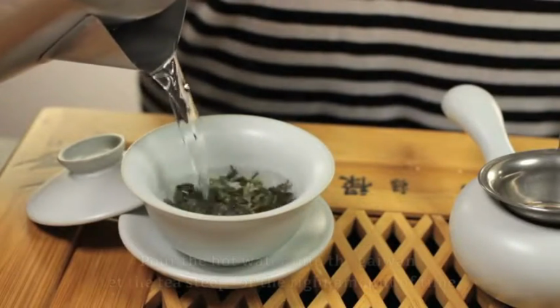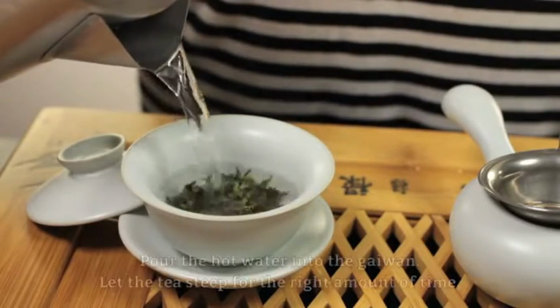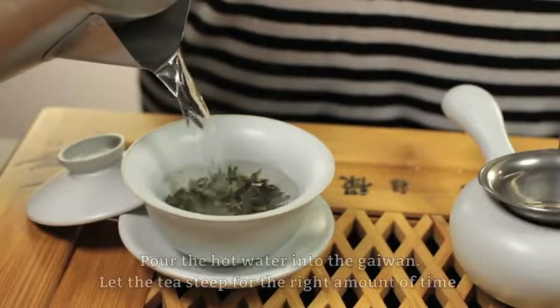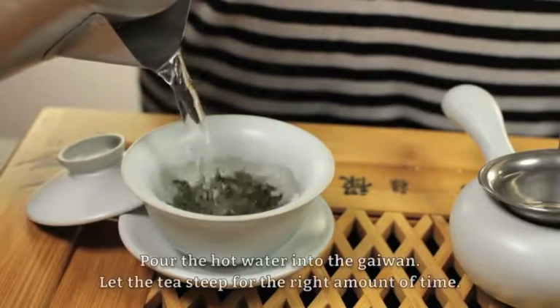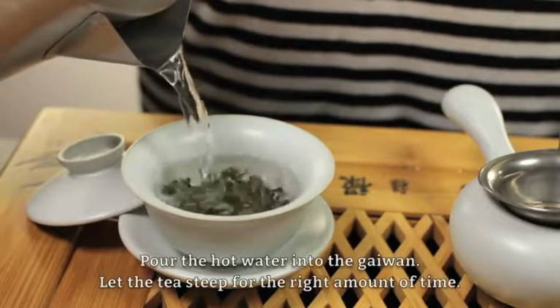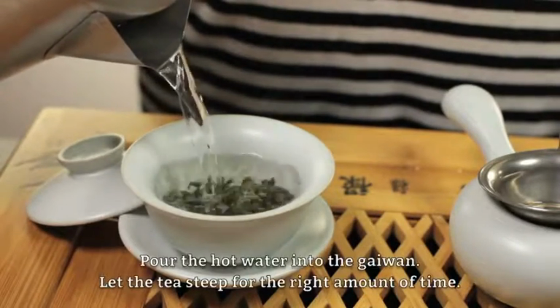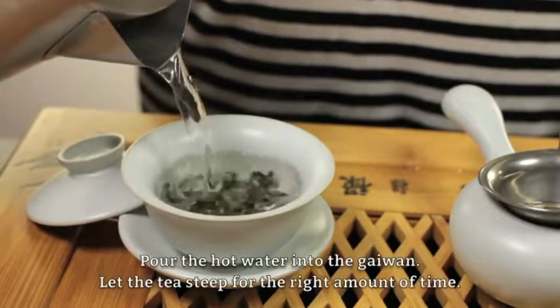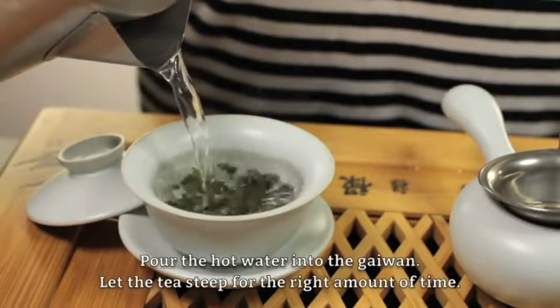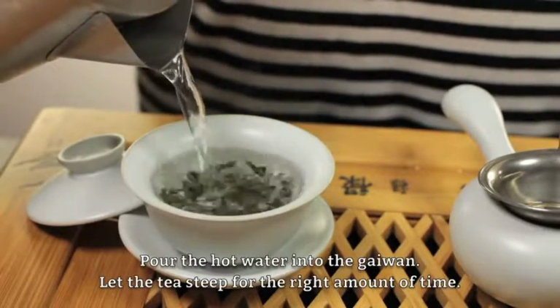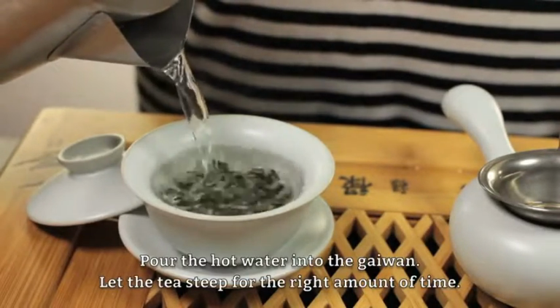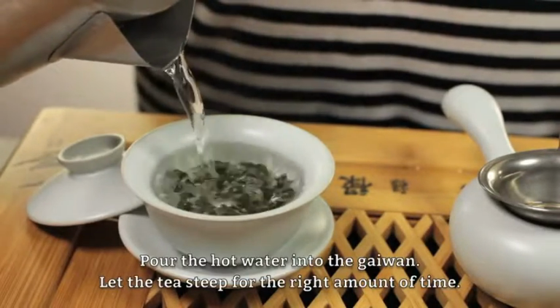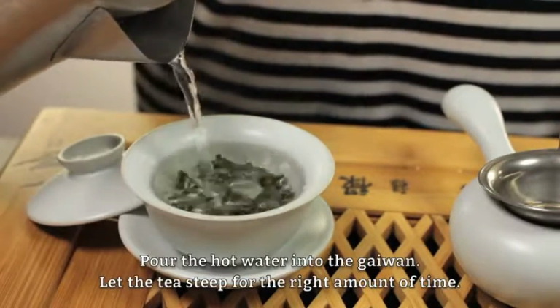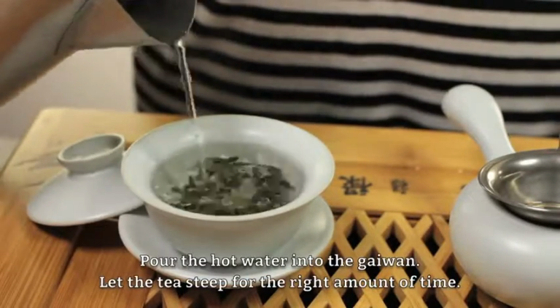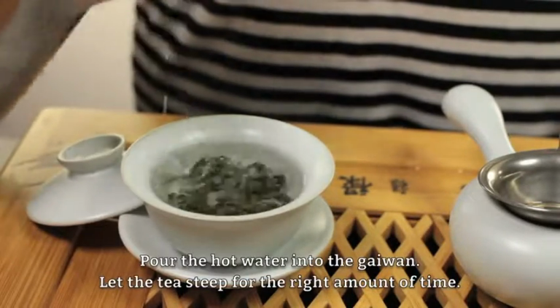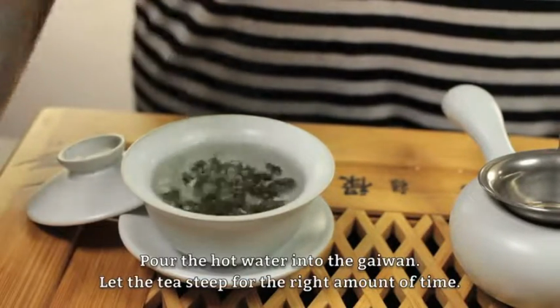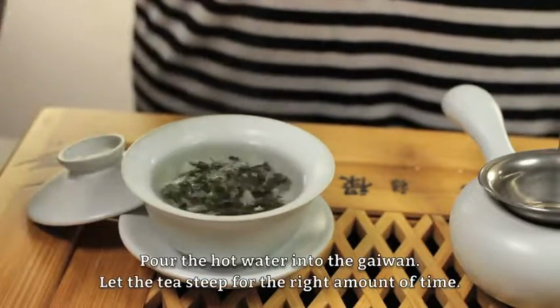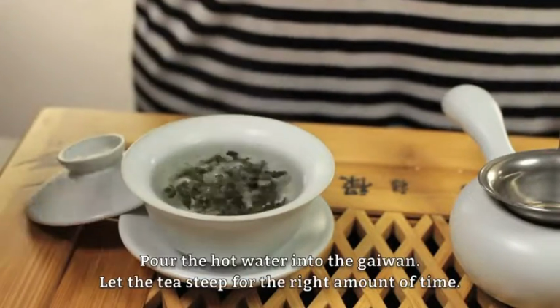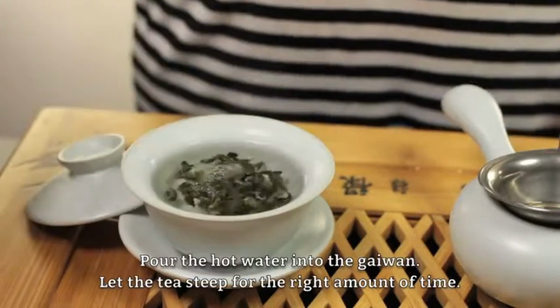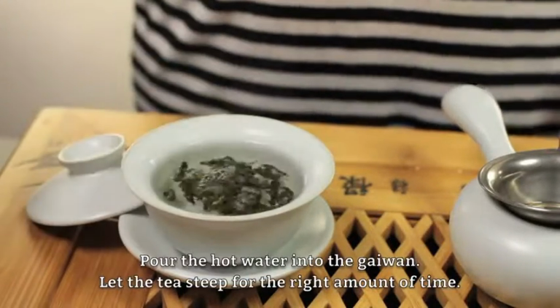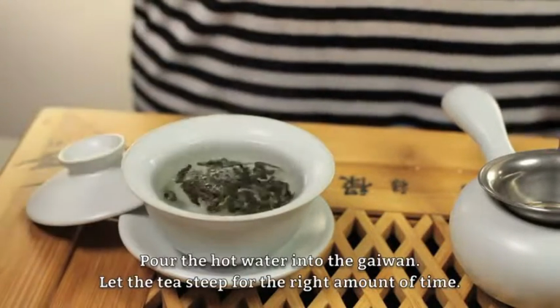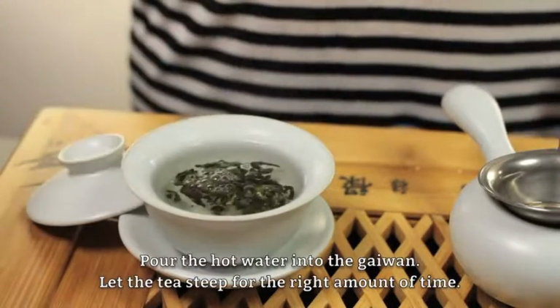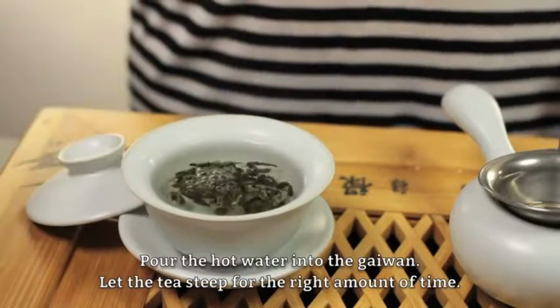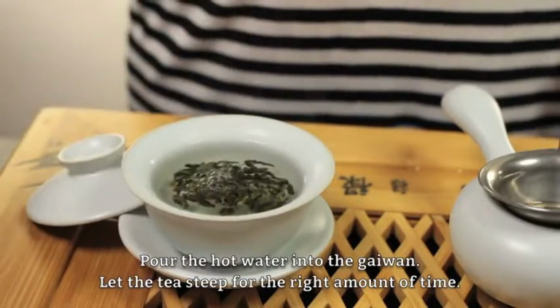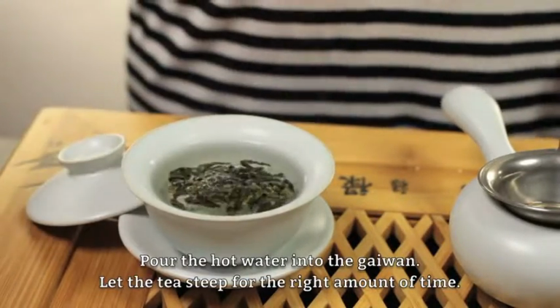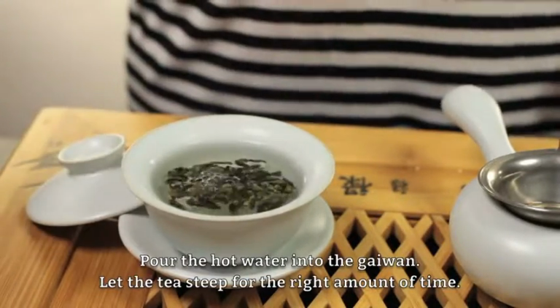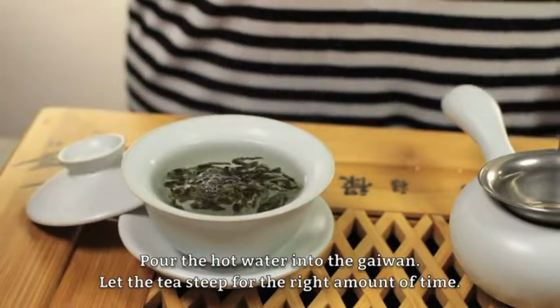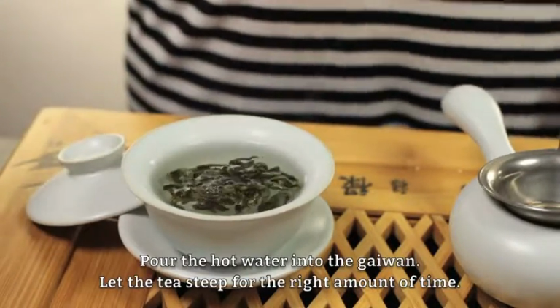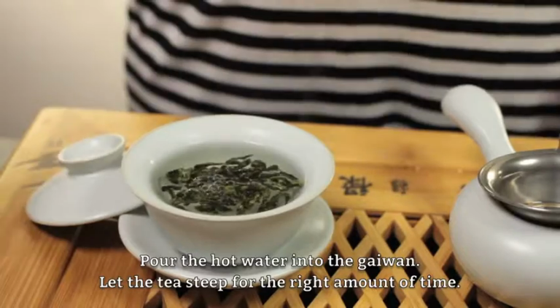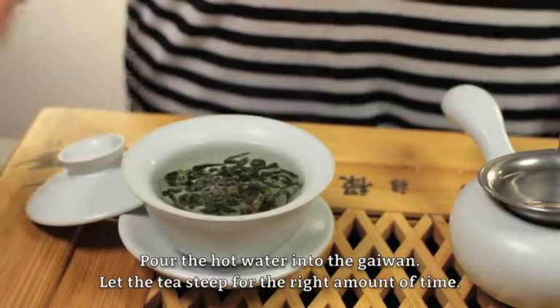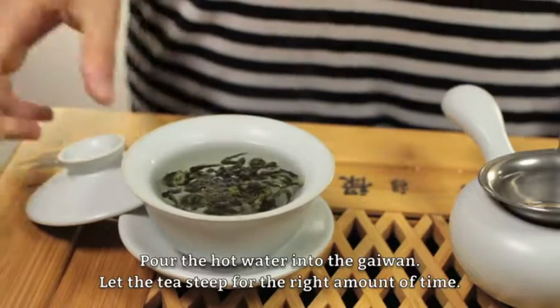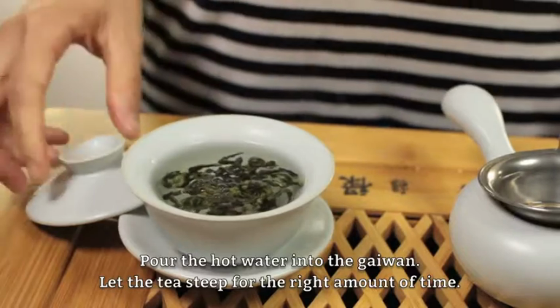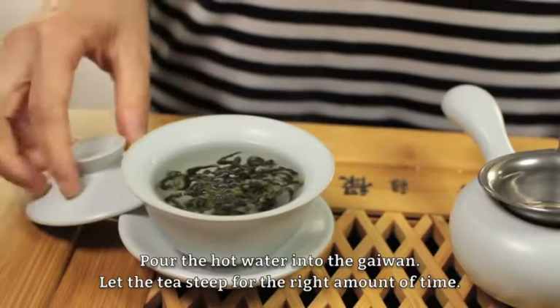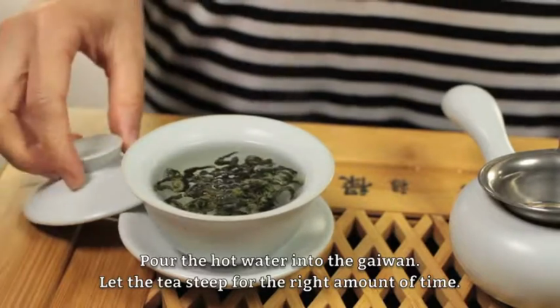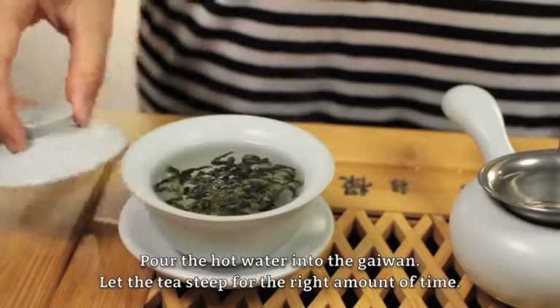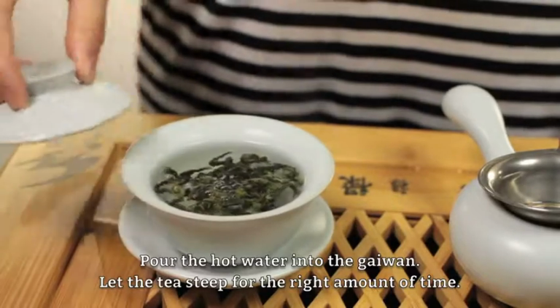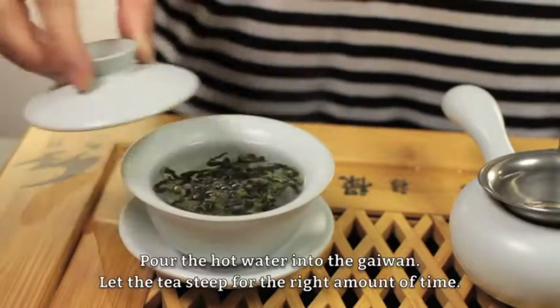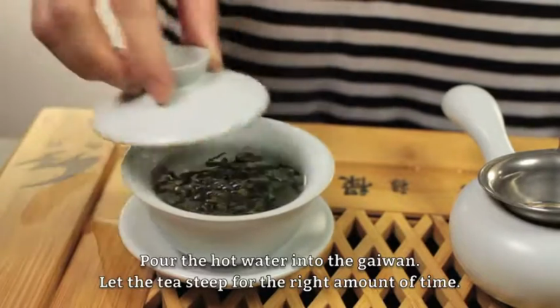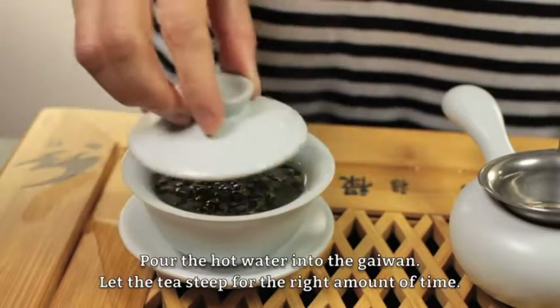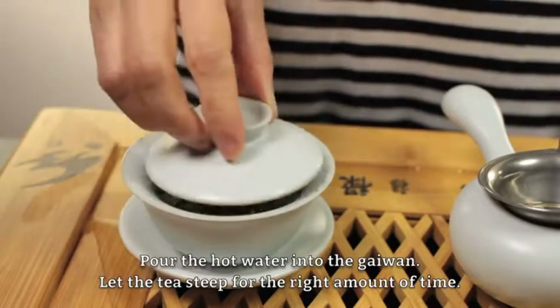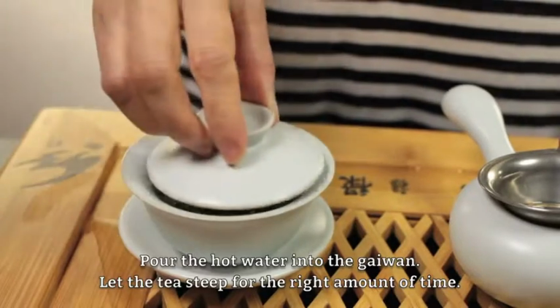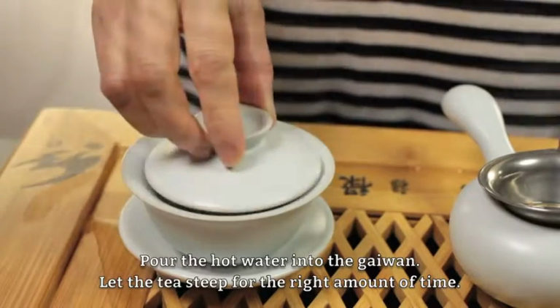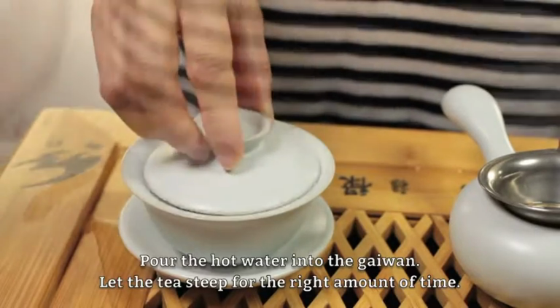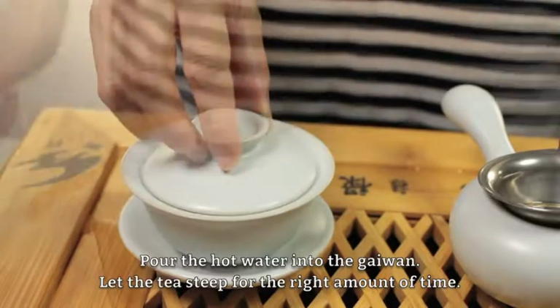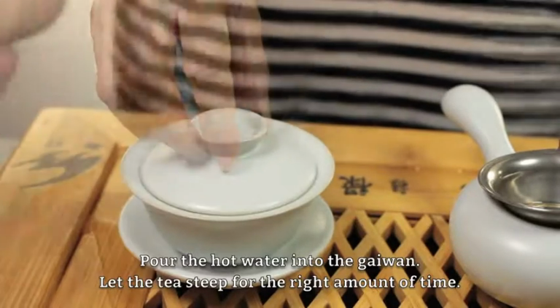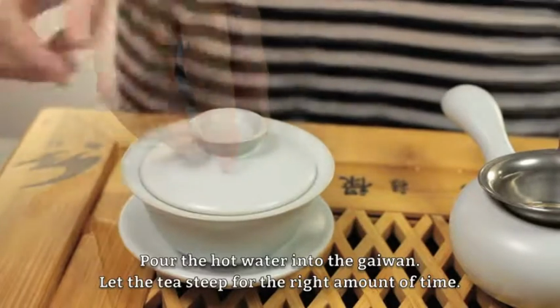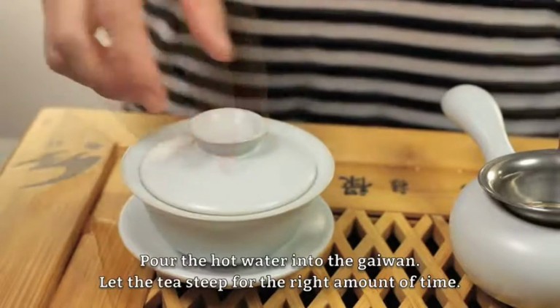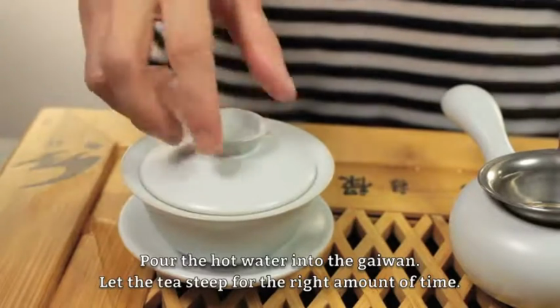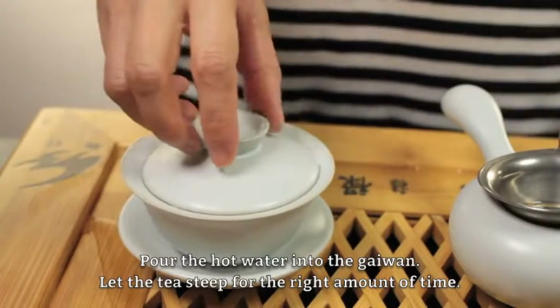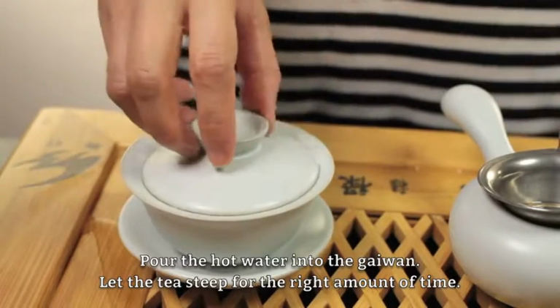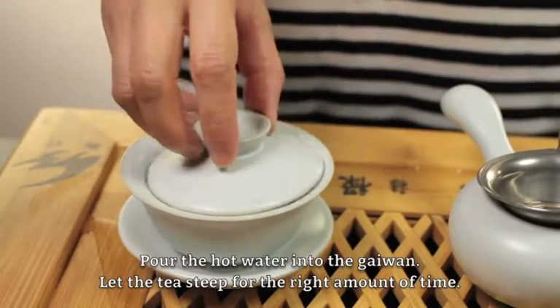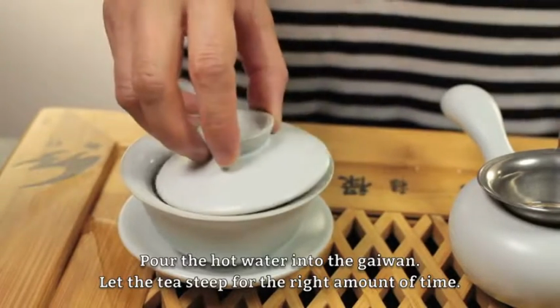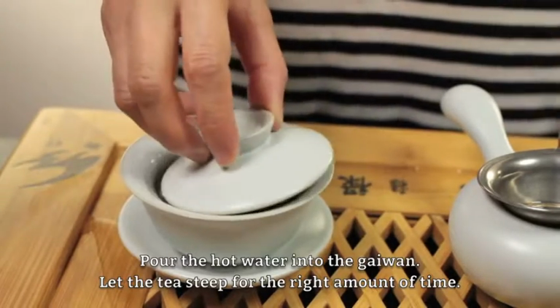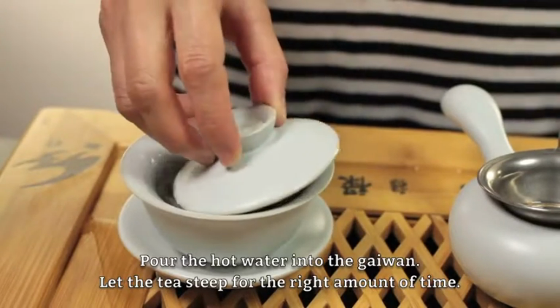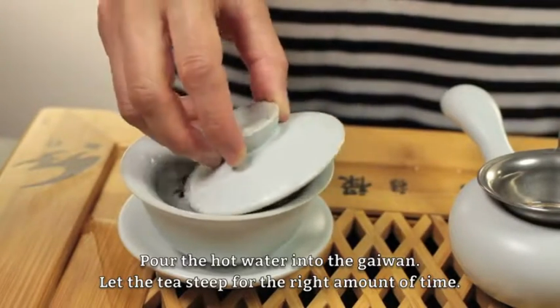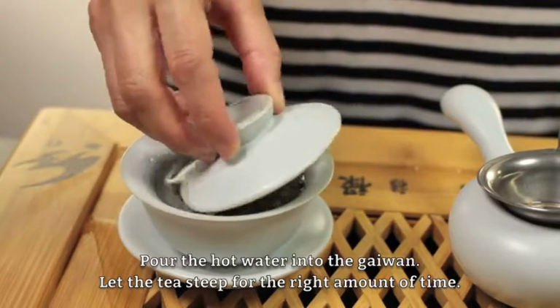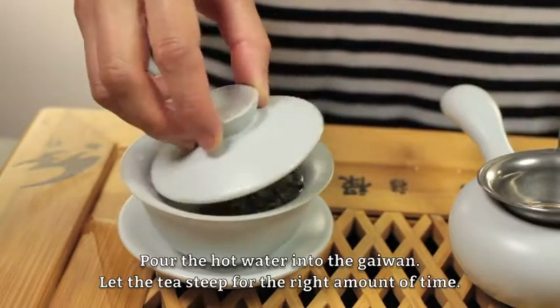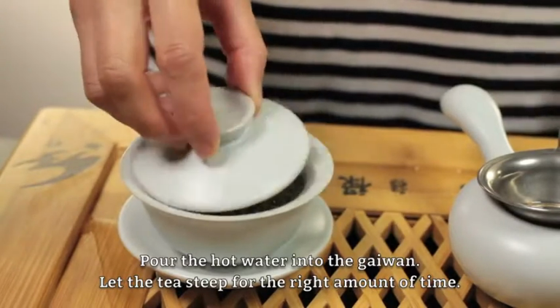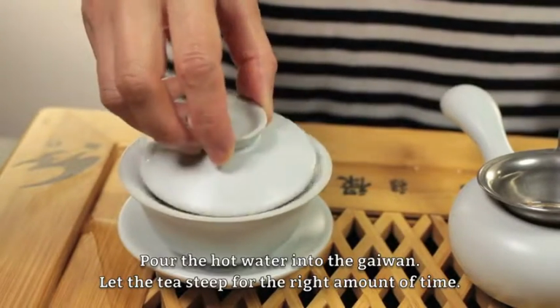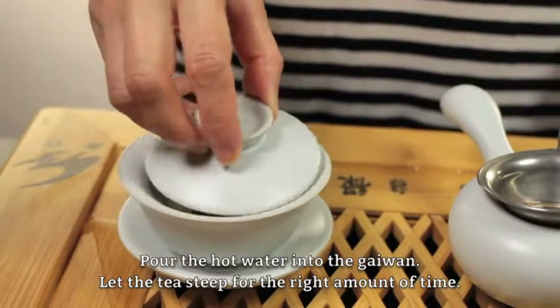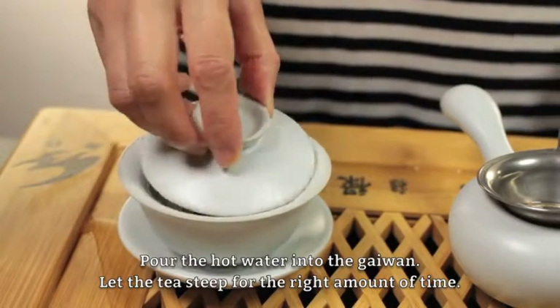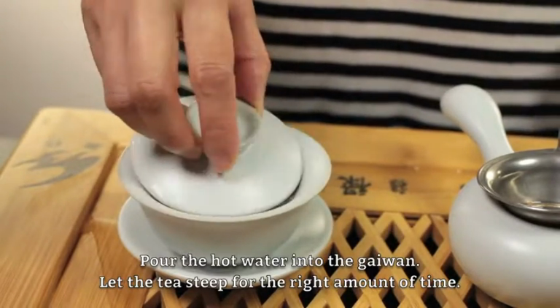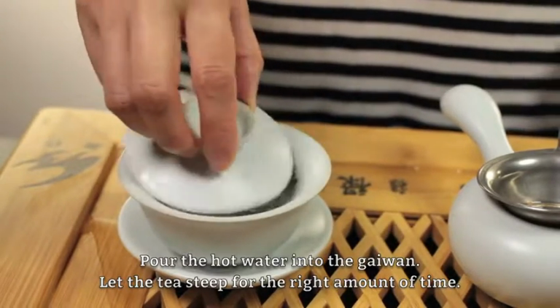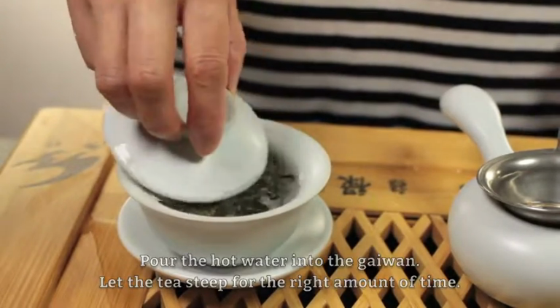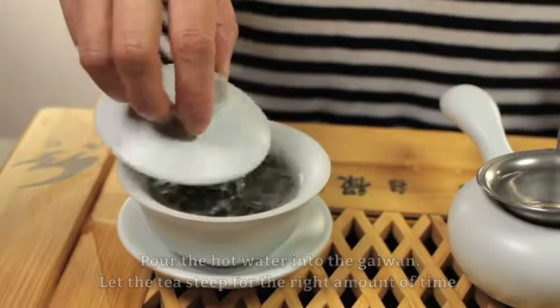Pour the hot water into the gai wang. Let the tea steep for the right amount of time.